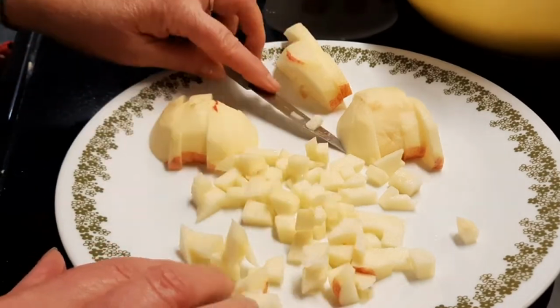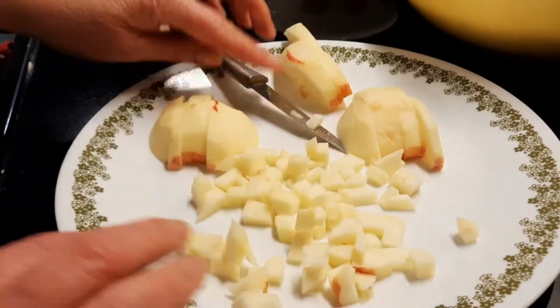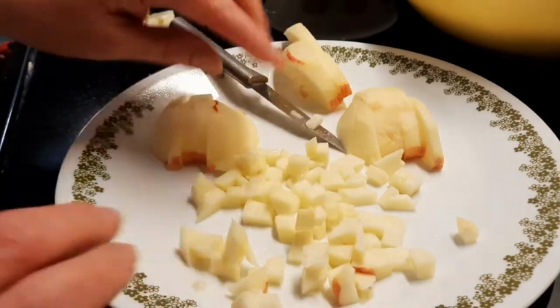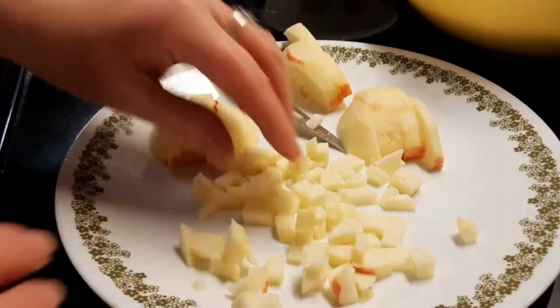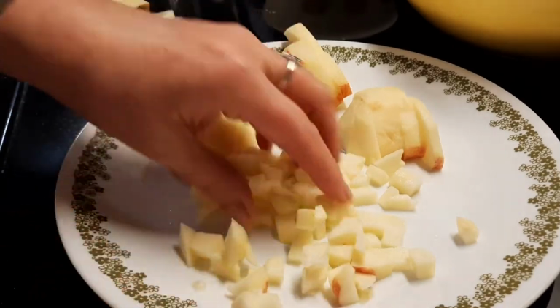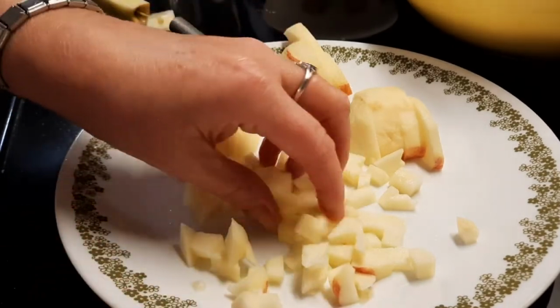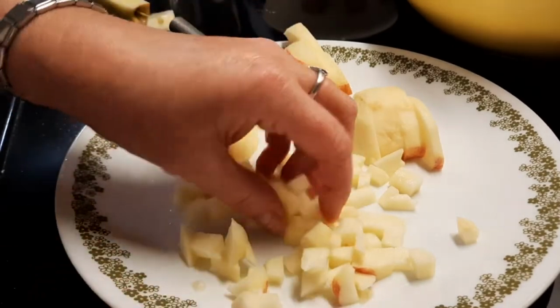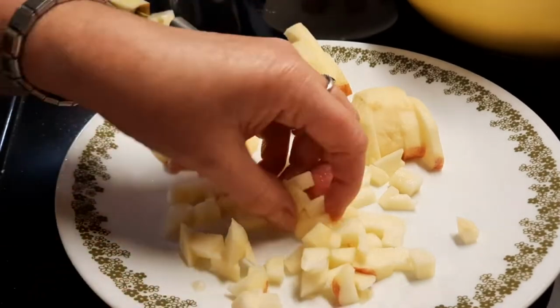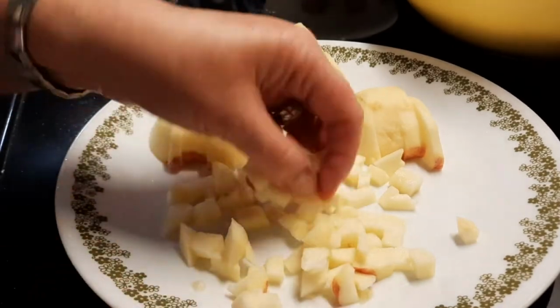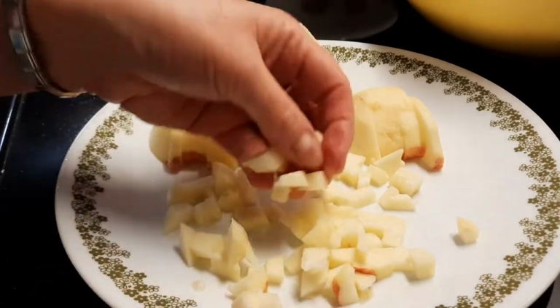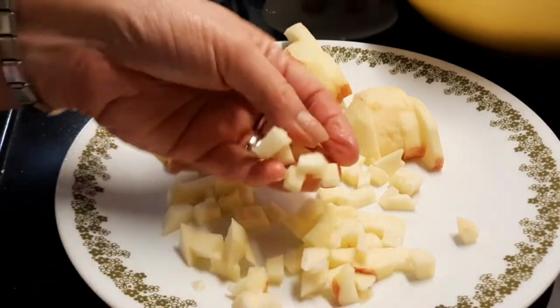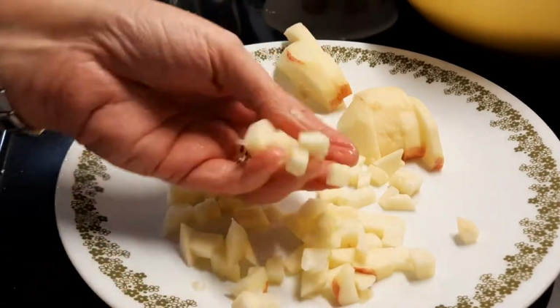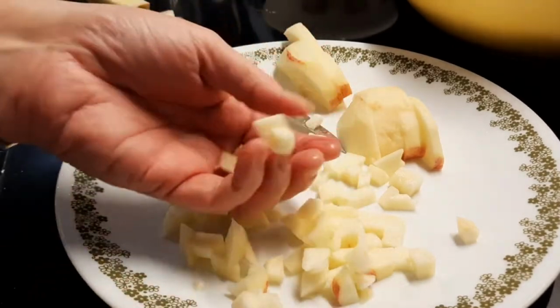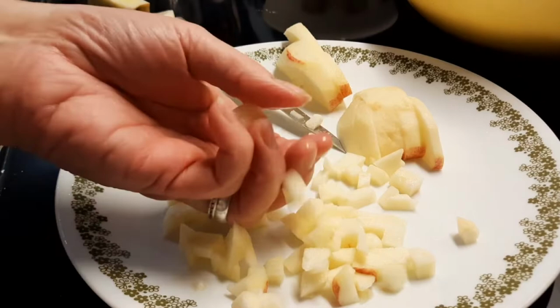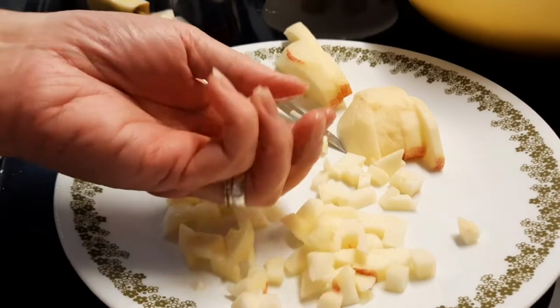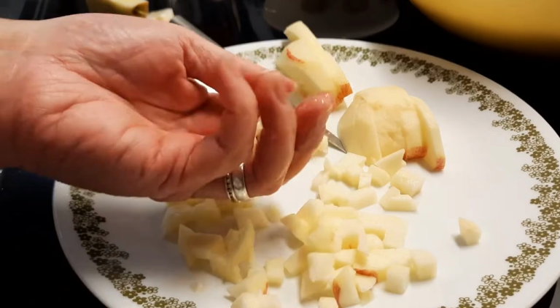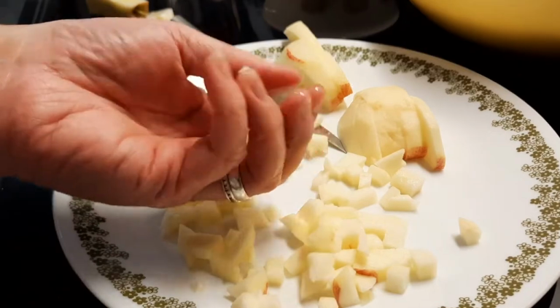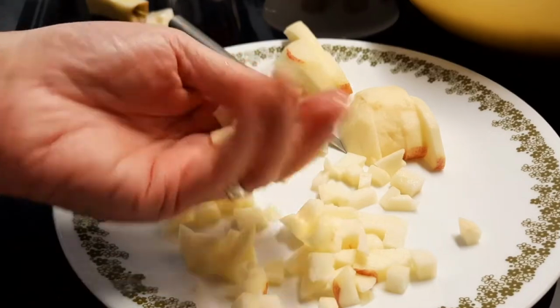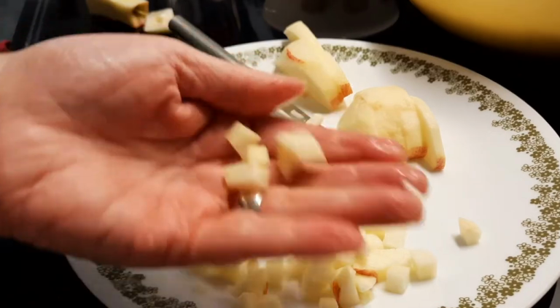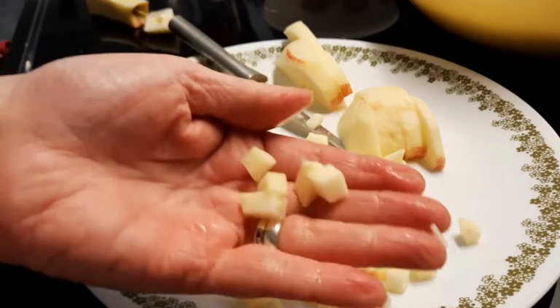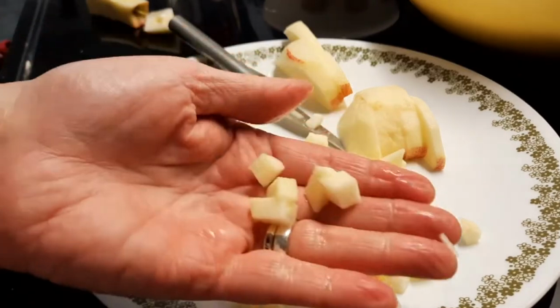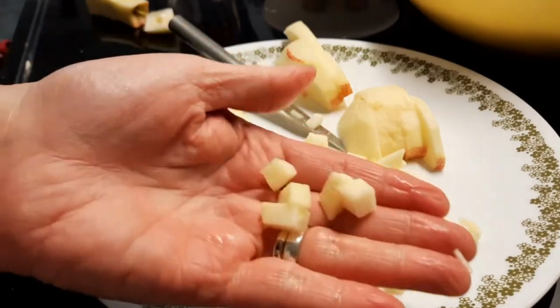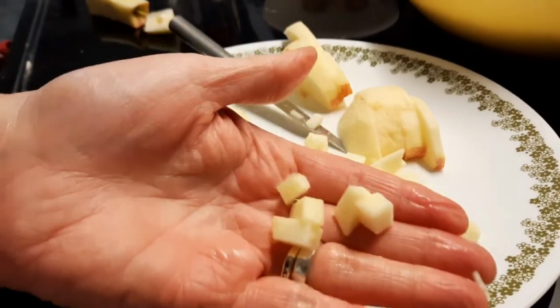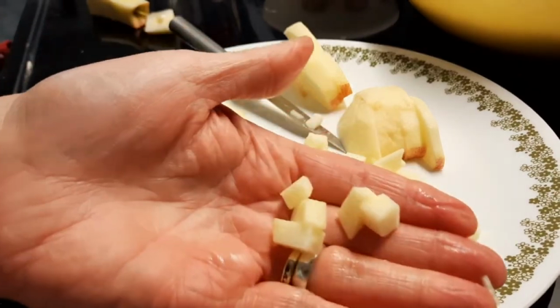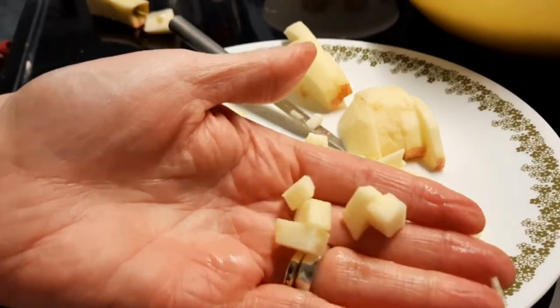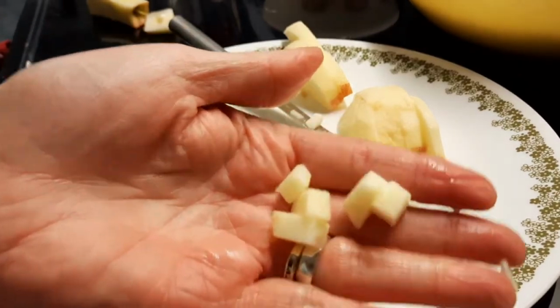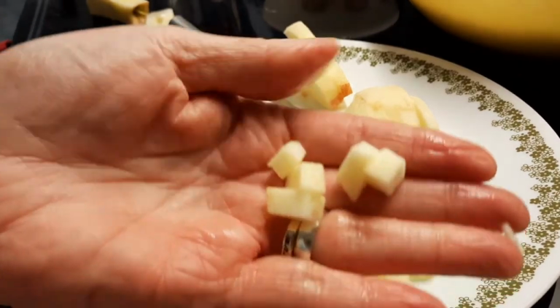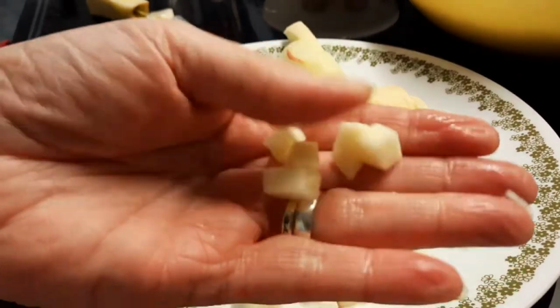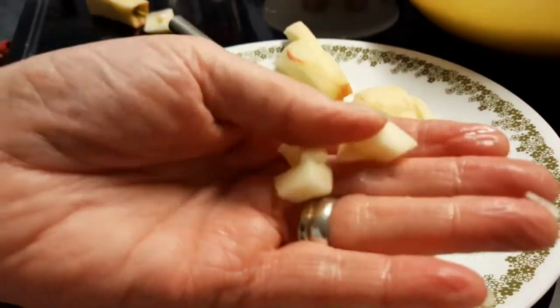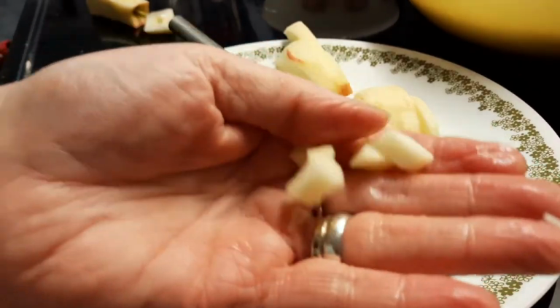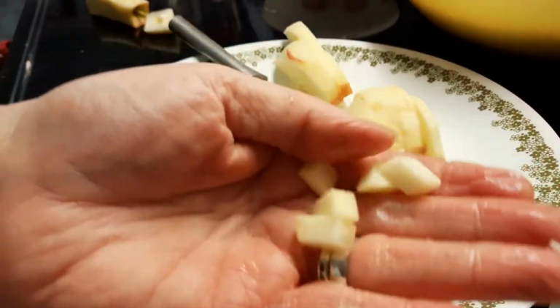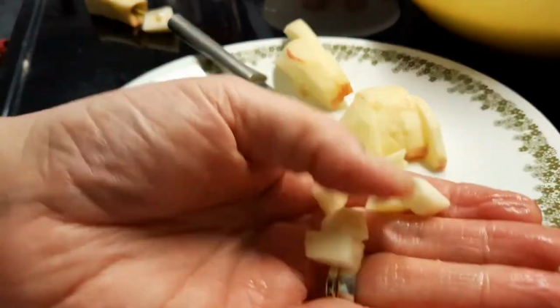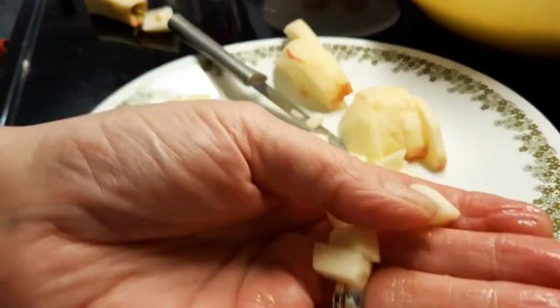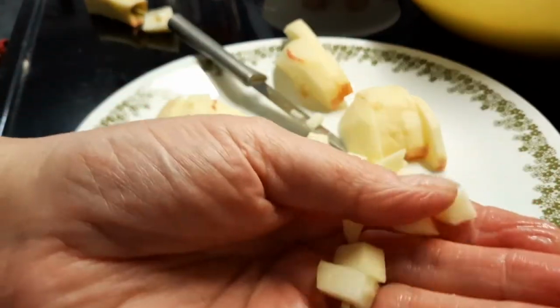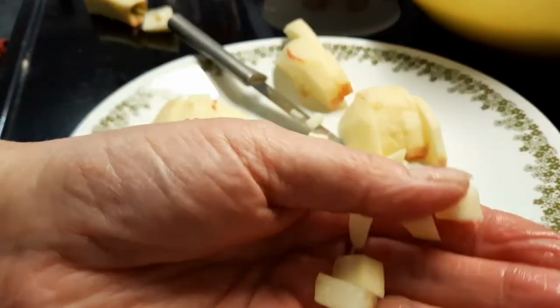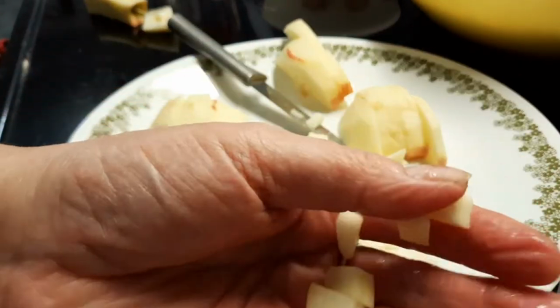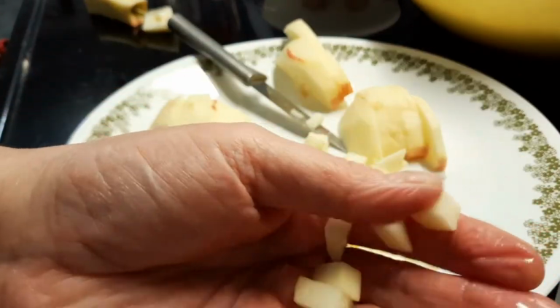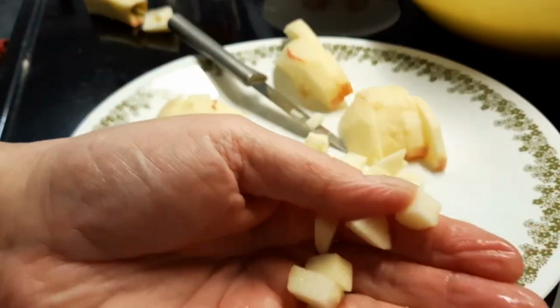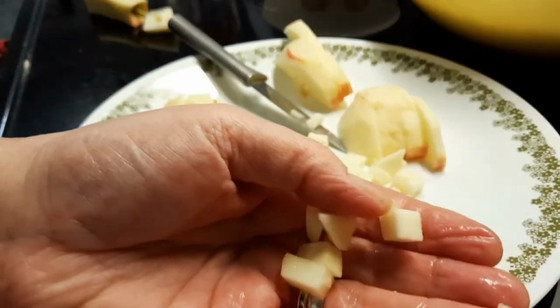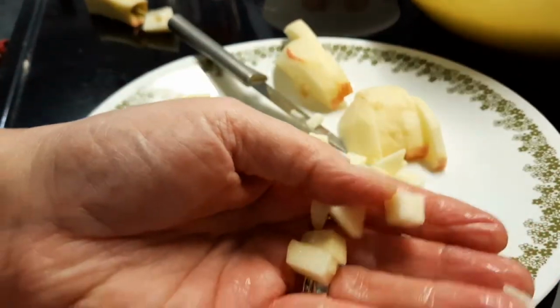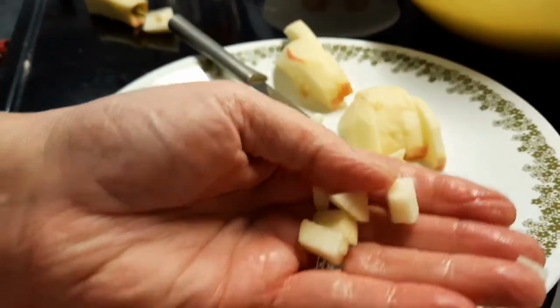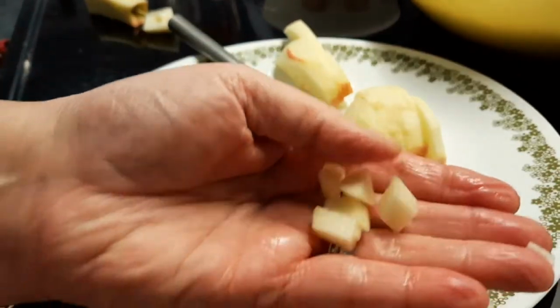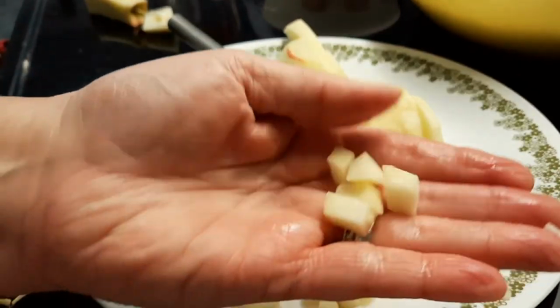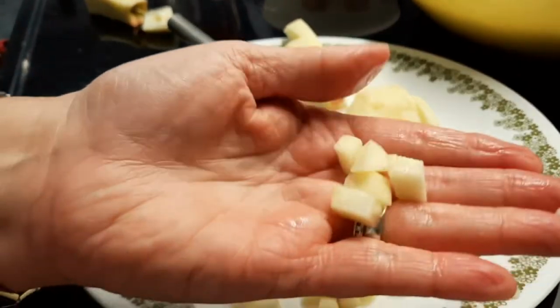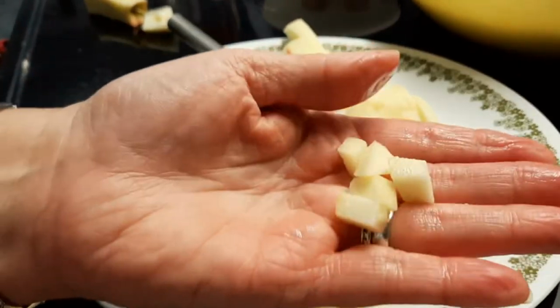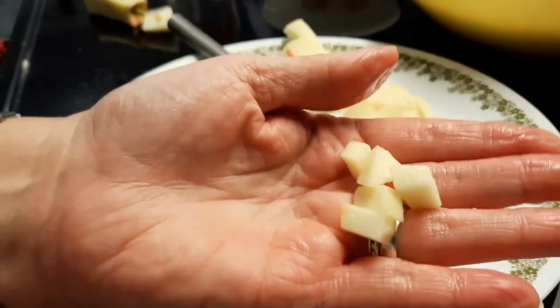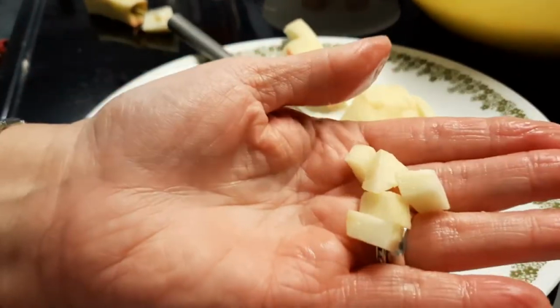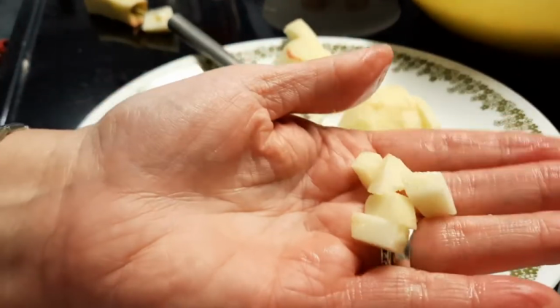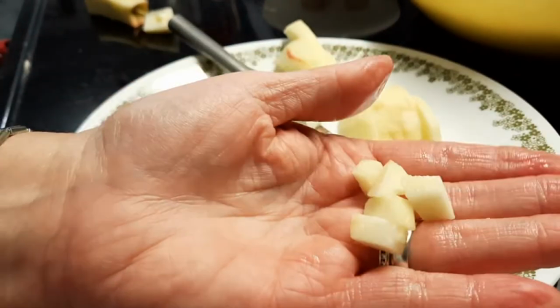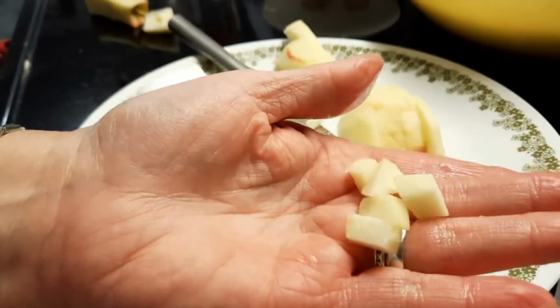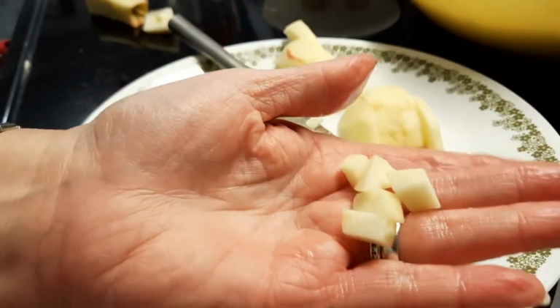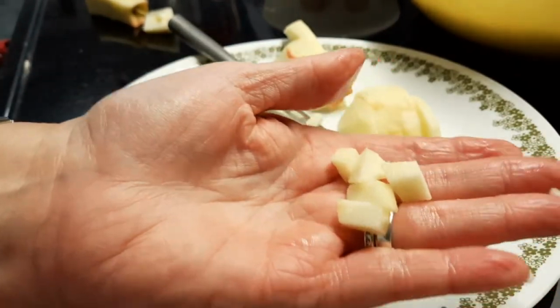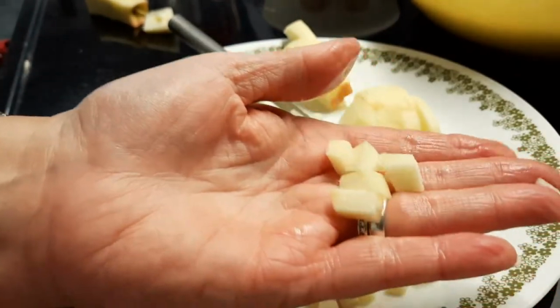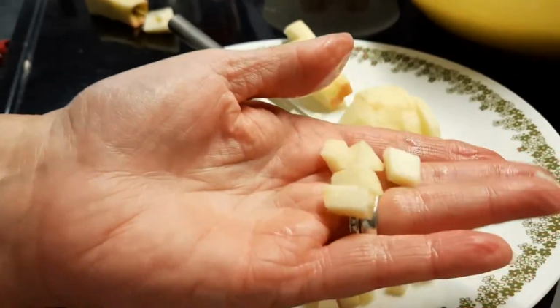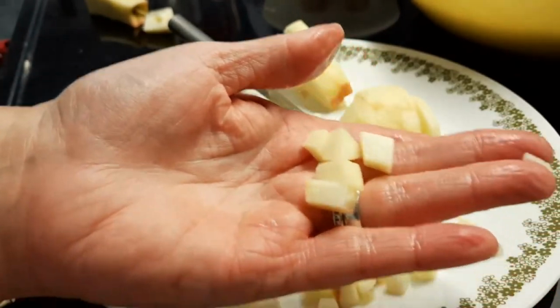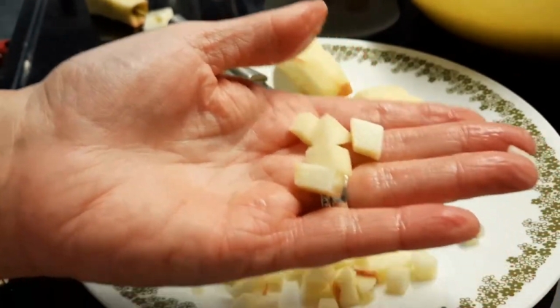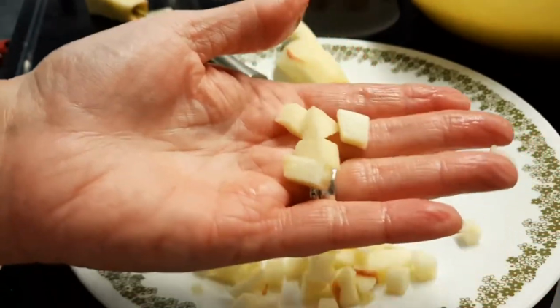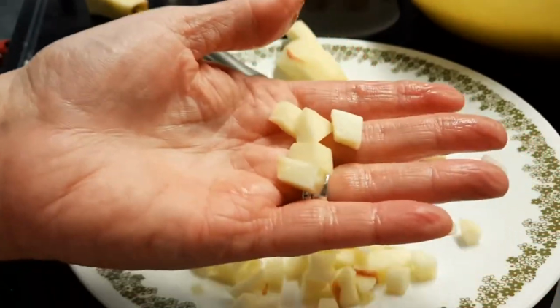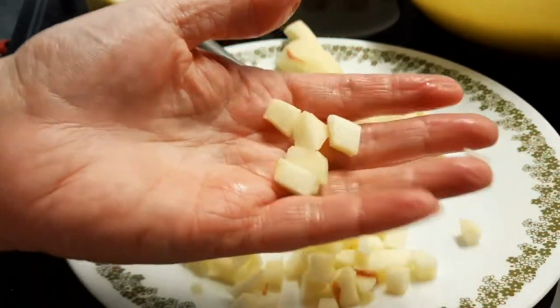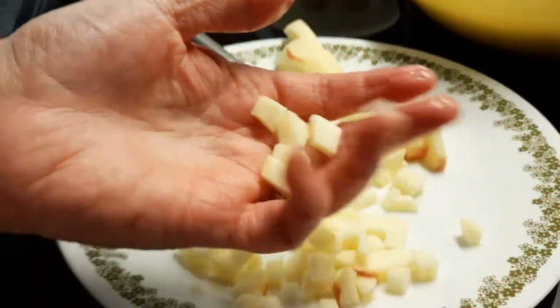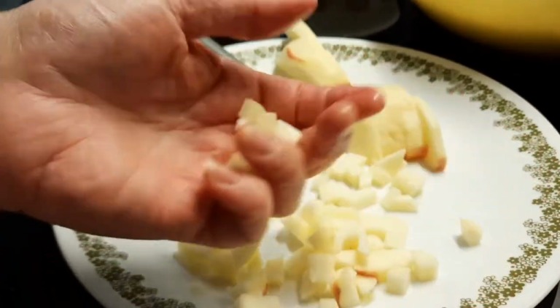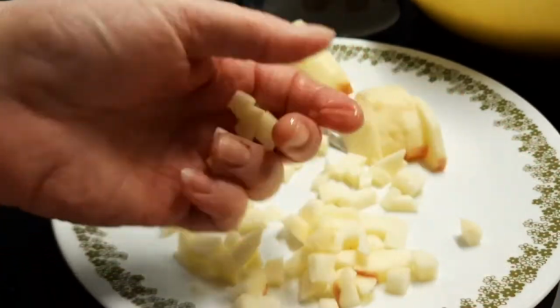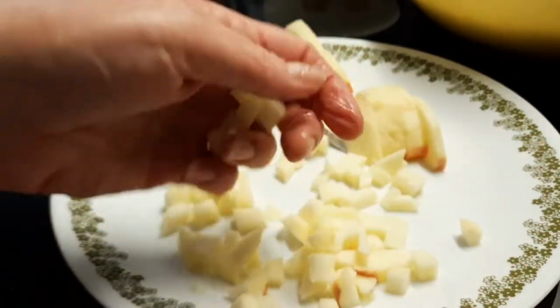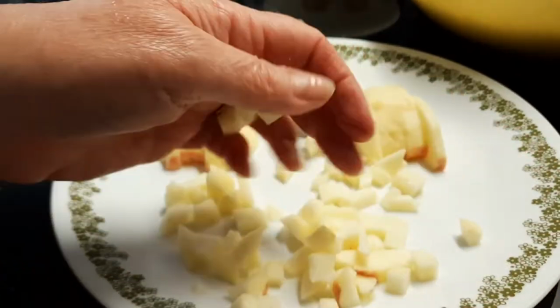I'm going to go ahead and finish cutting this. See how little they are — that's what you want. Little bite-sized pieces.